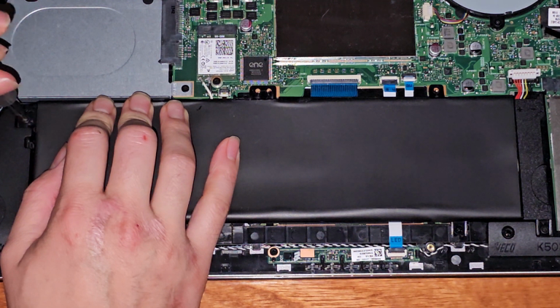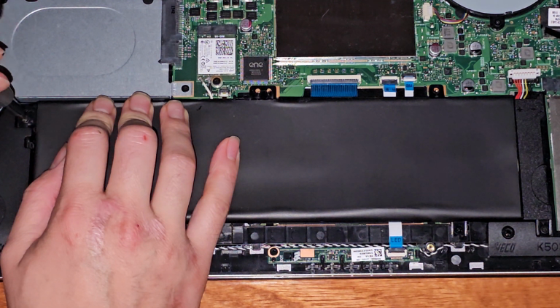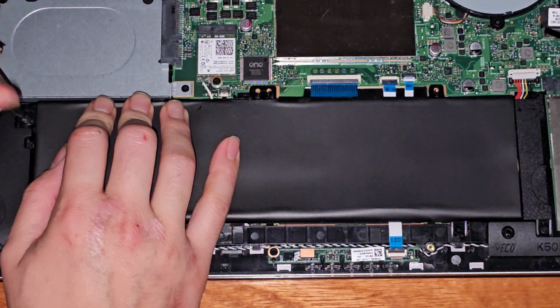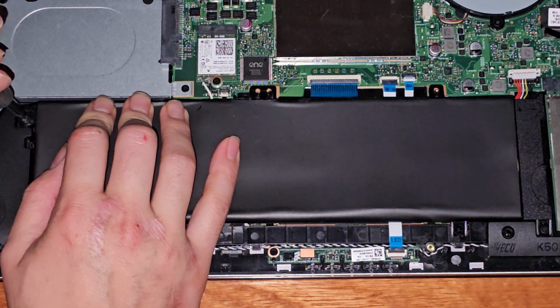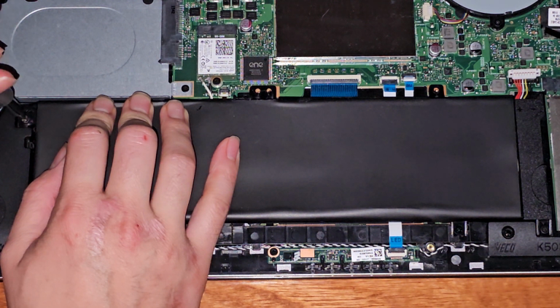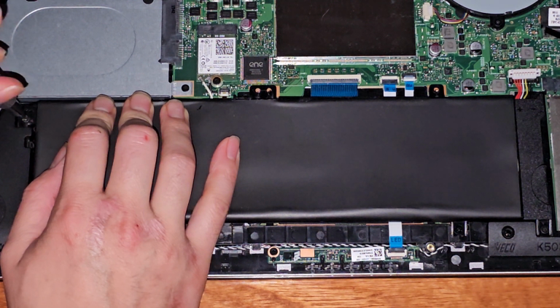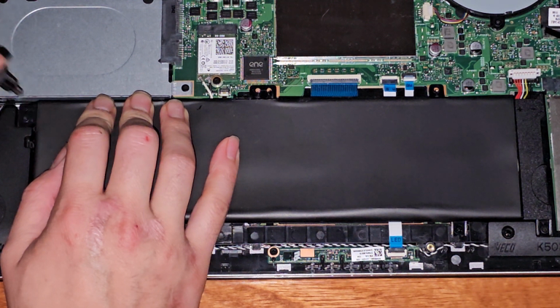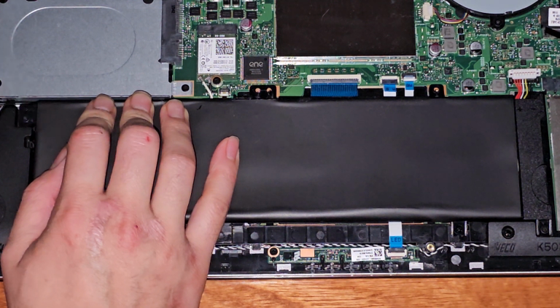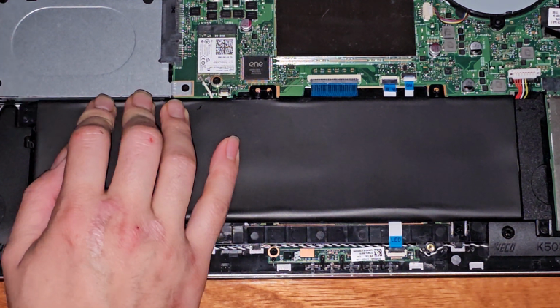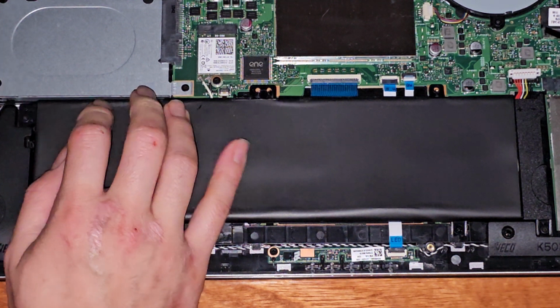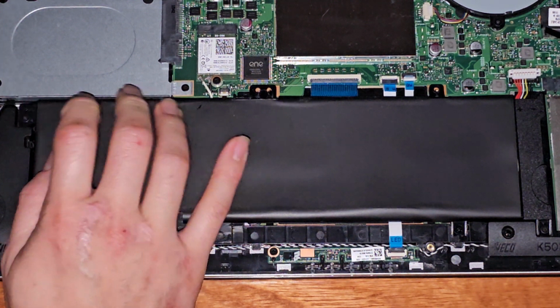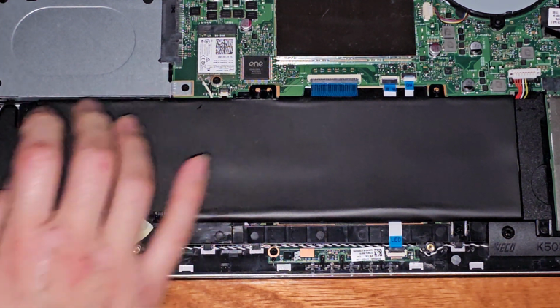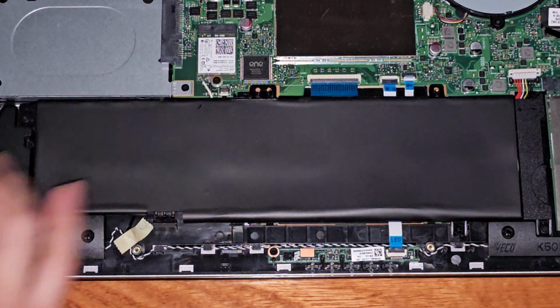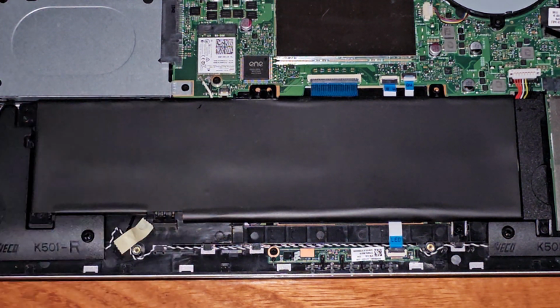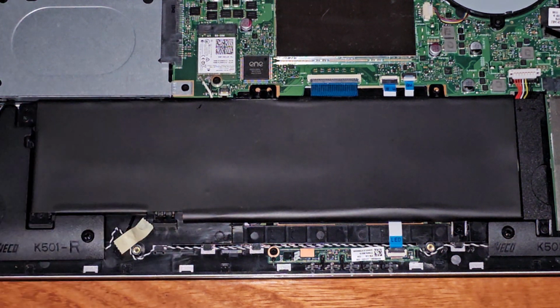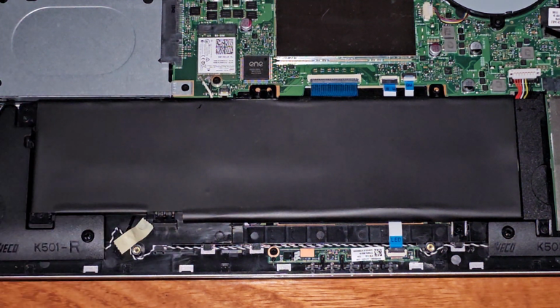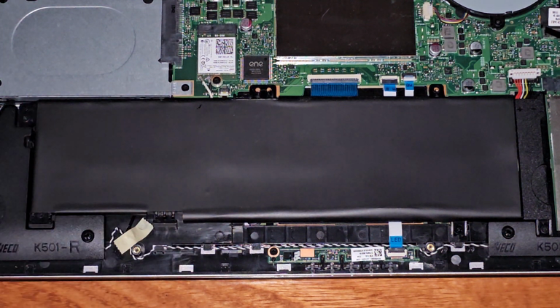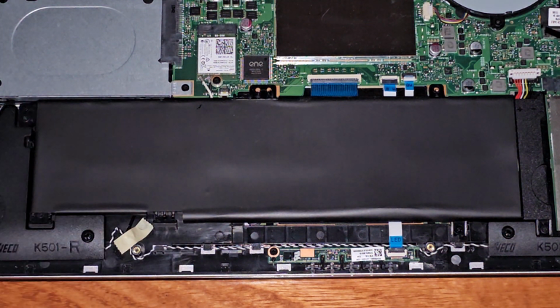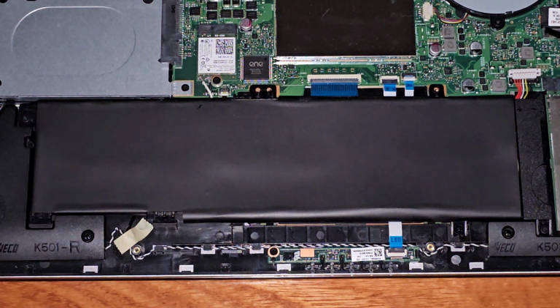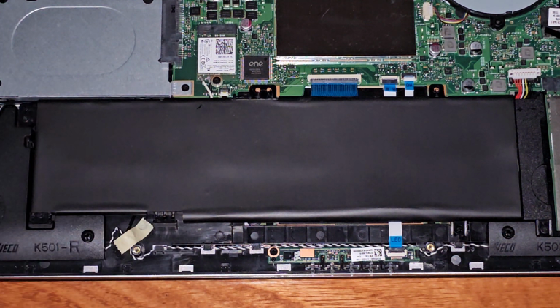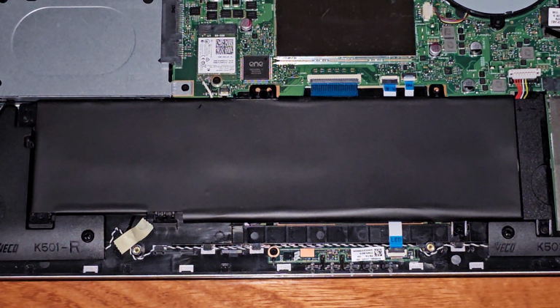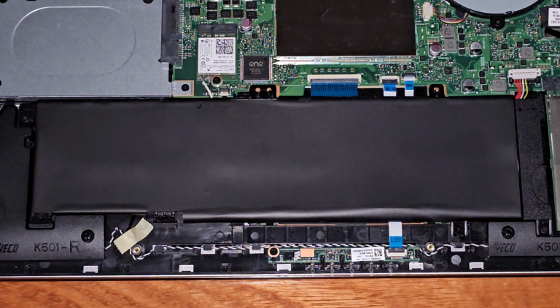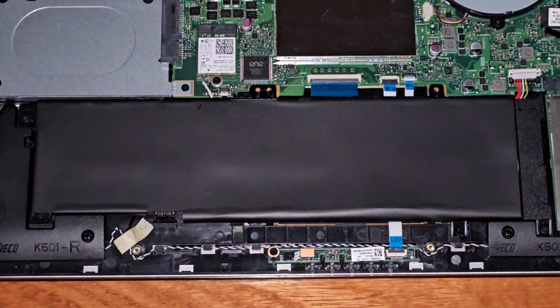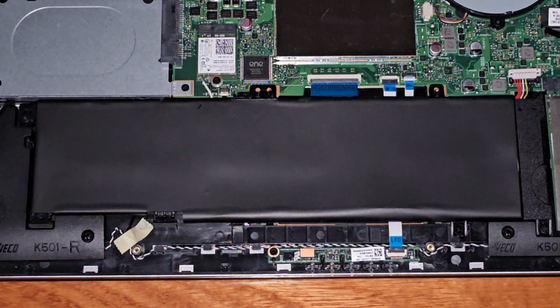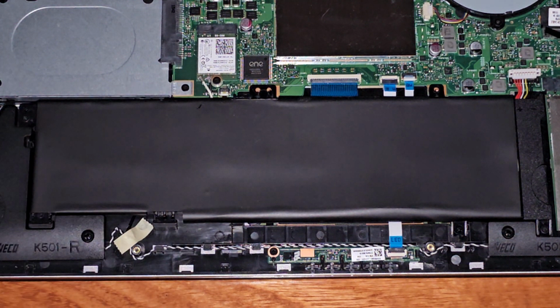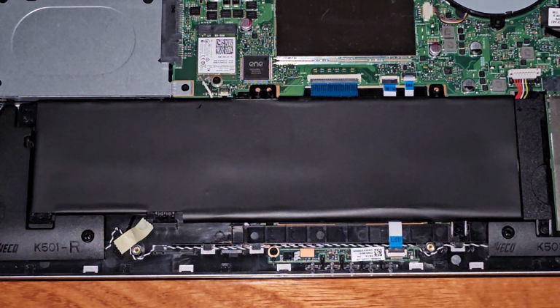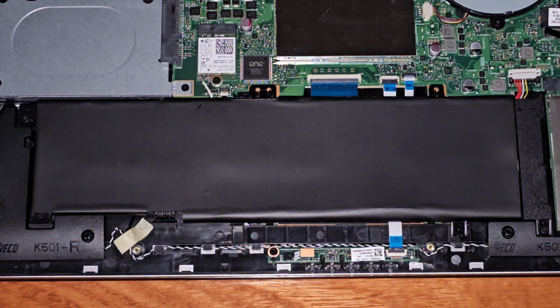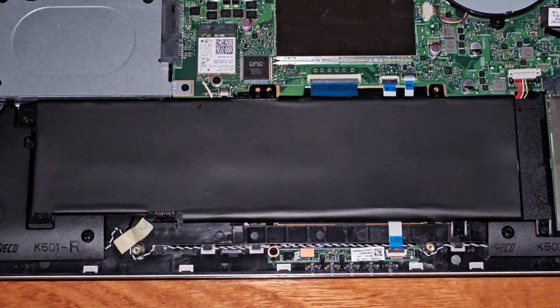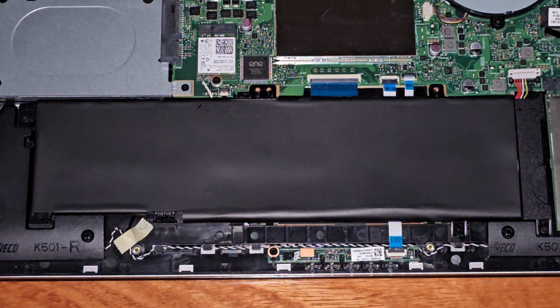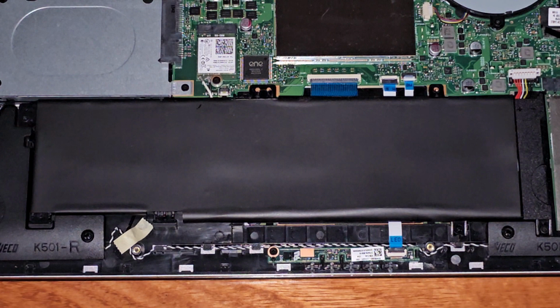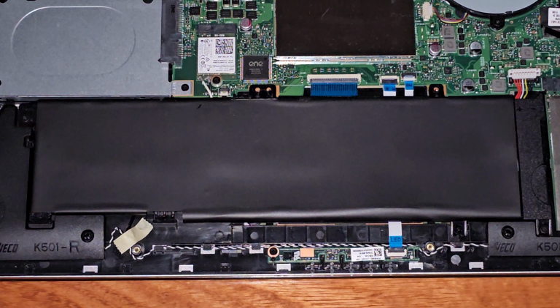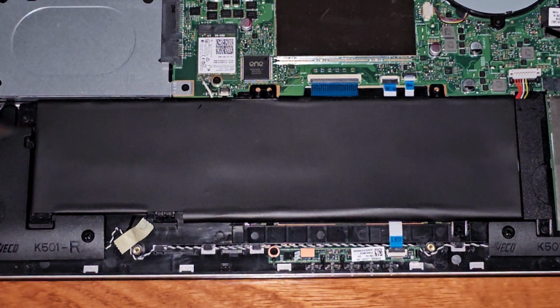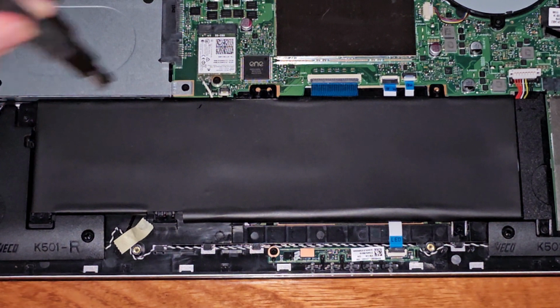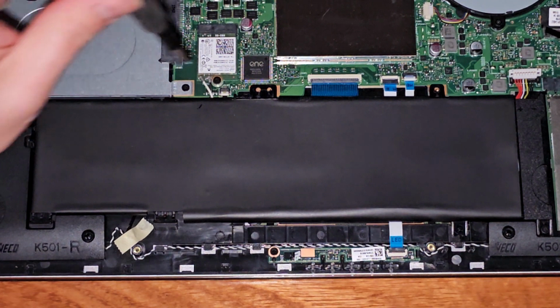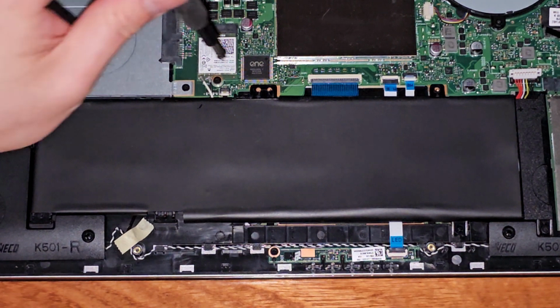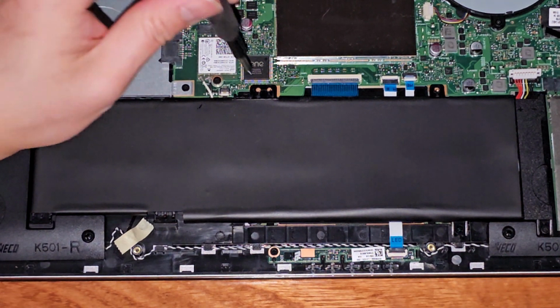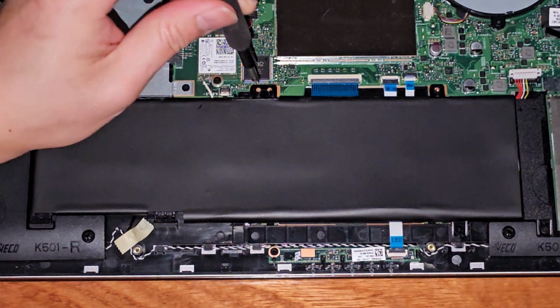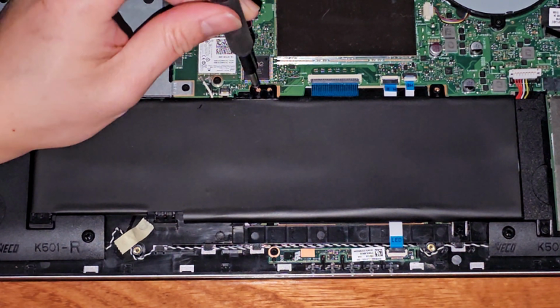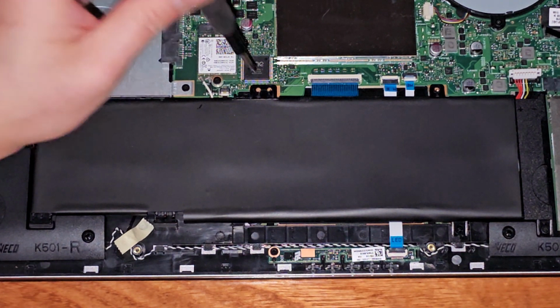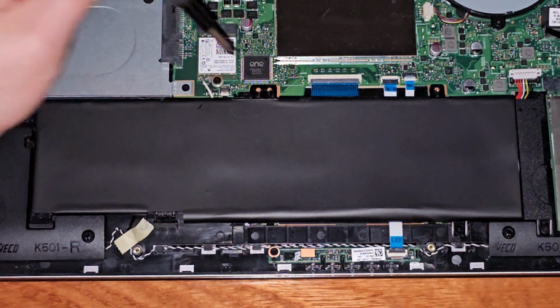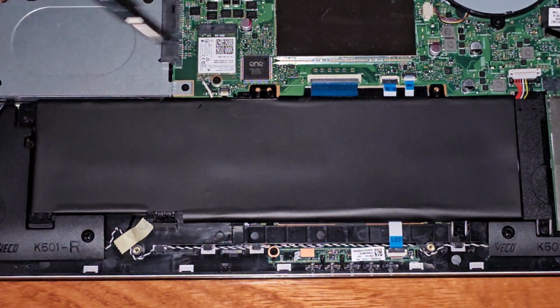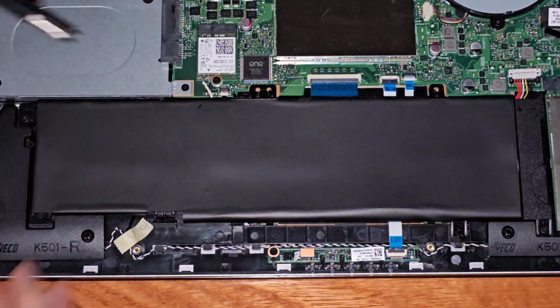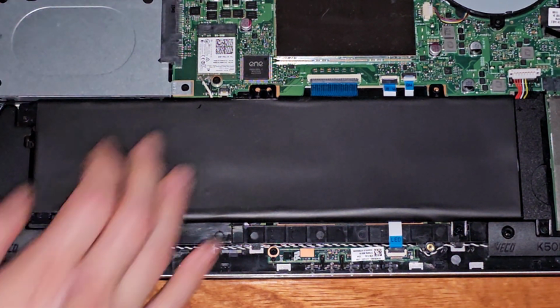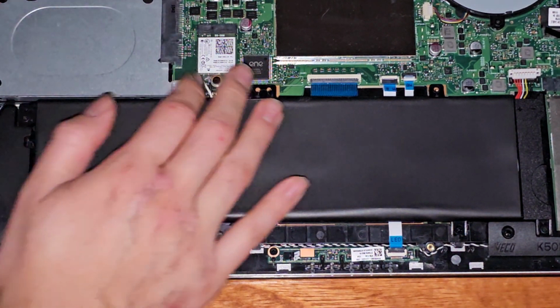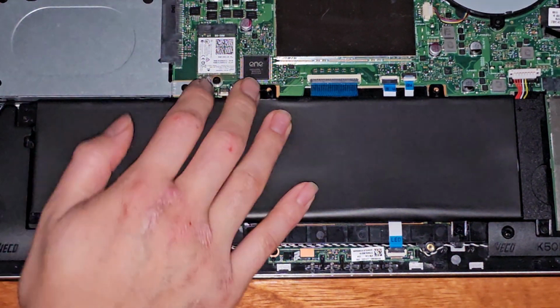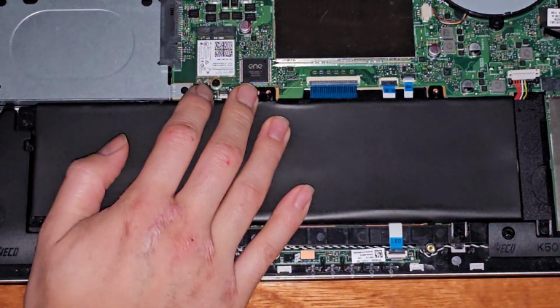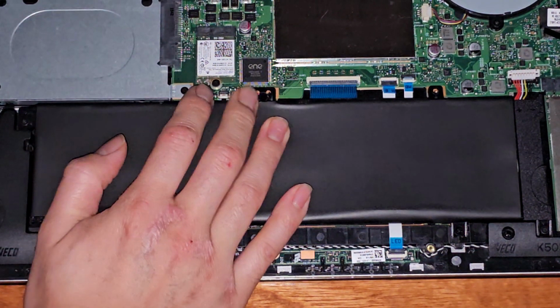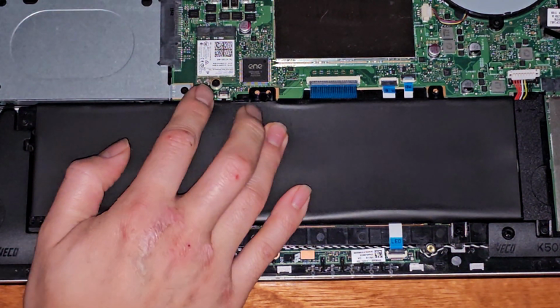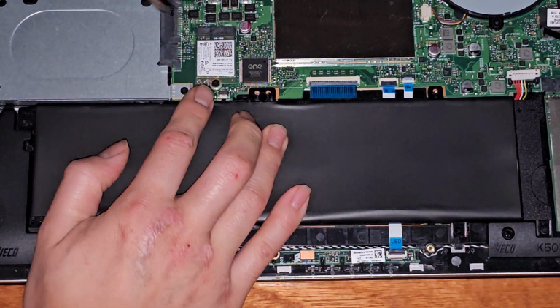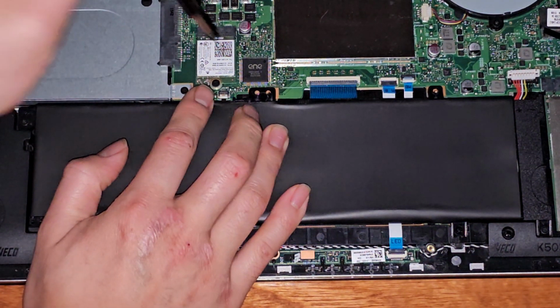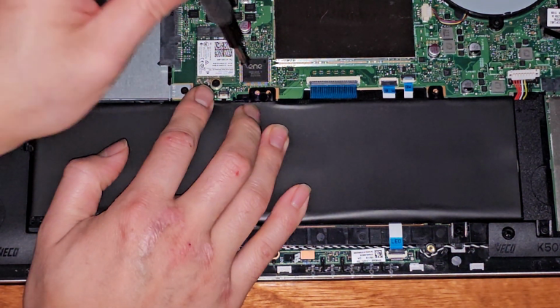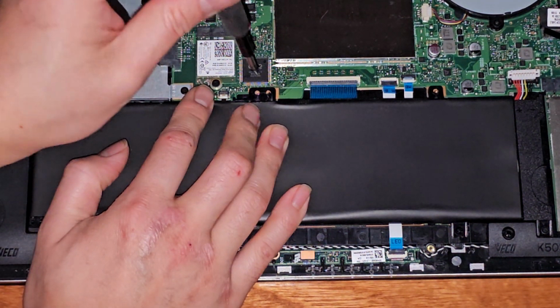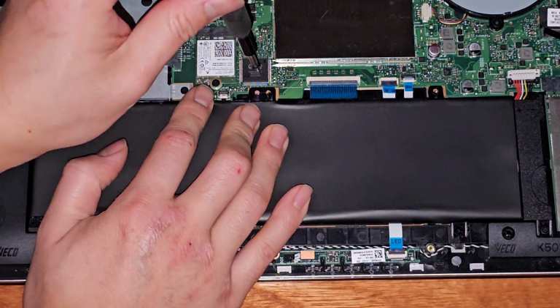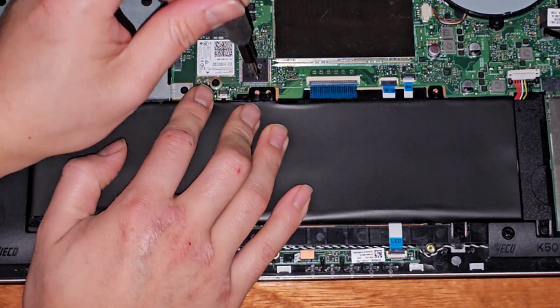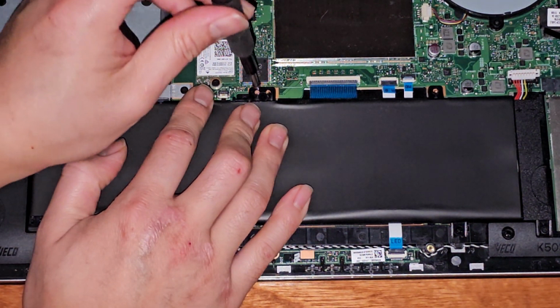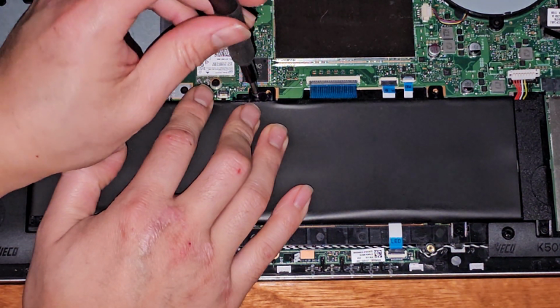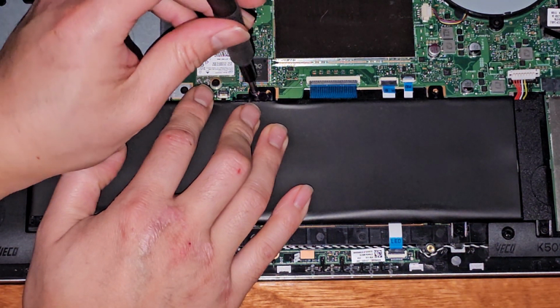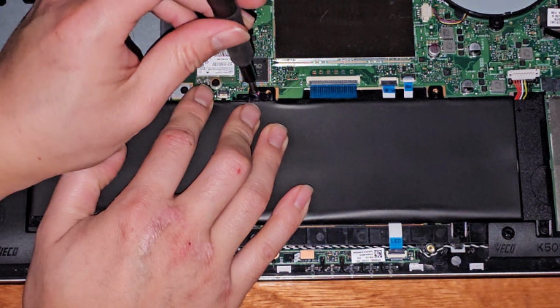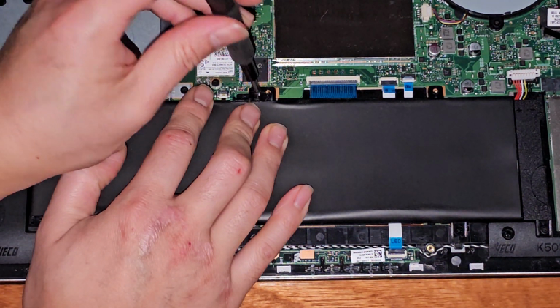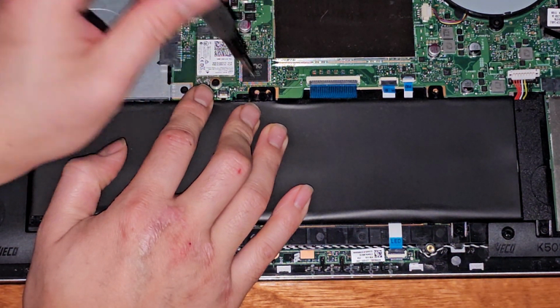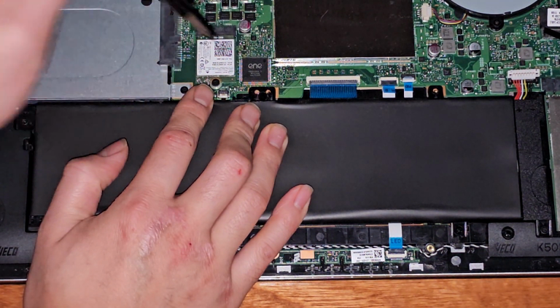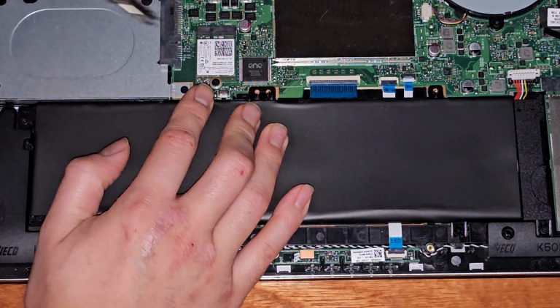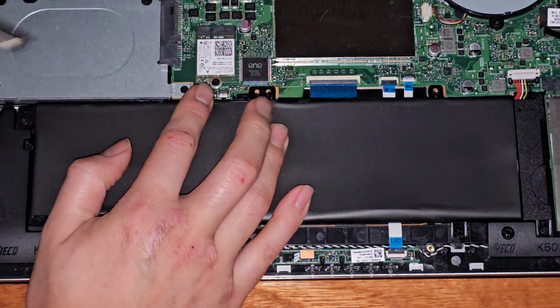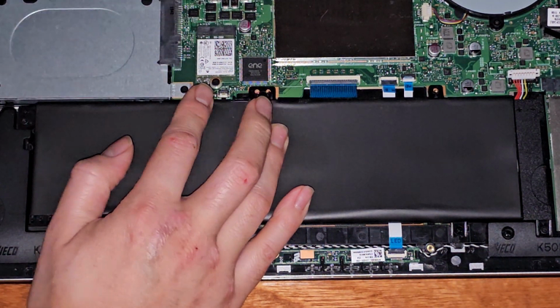And the way we'll know is if we try and turn it on — if it doesn't turn on right away or if it takes a while.